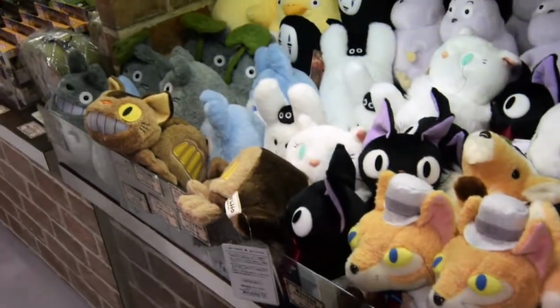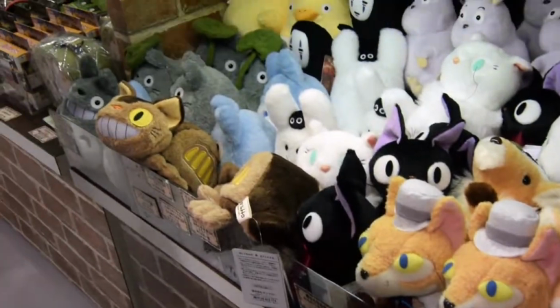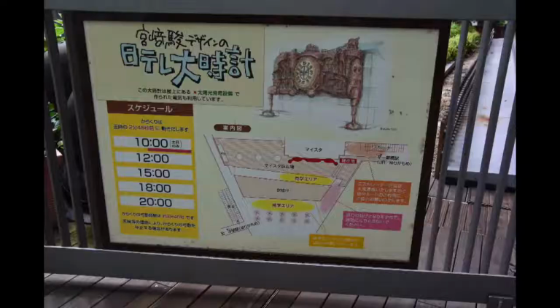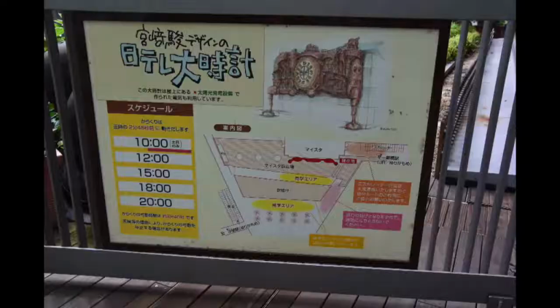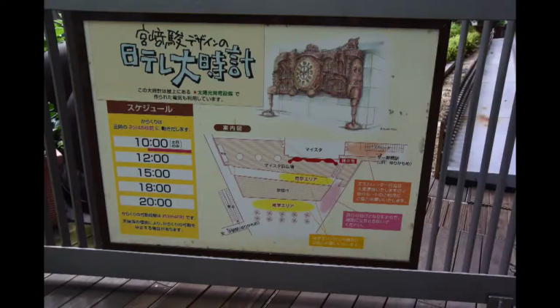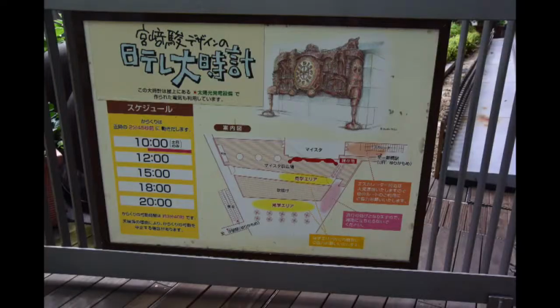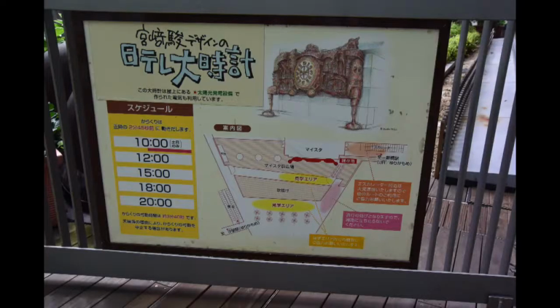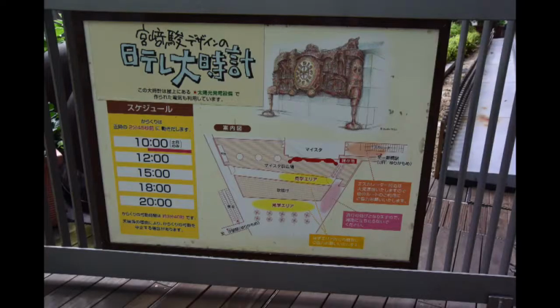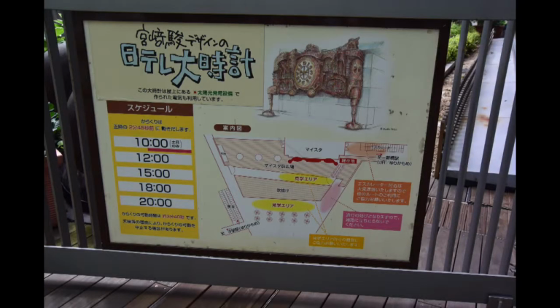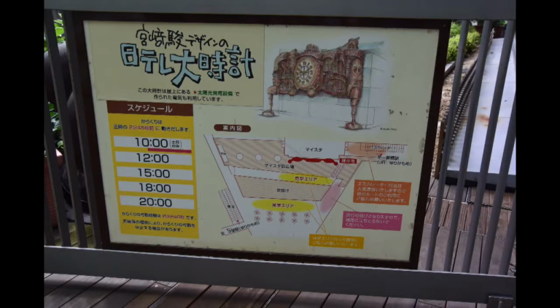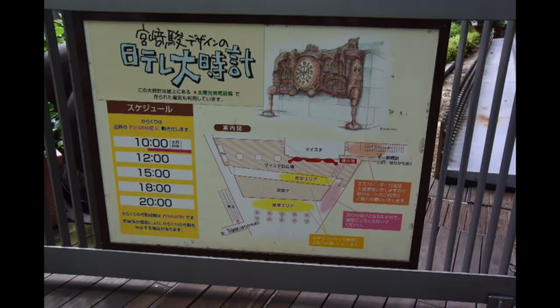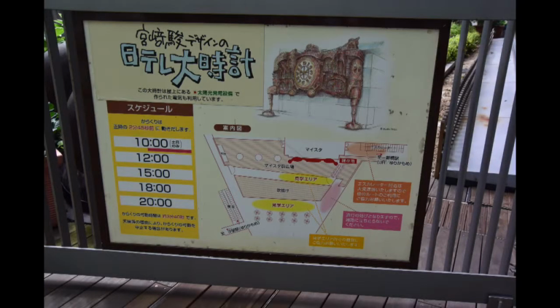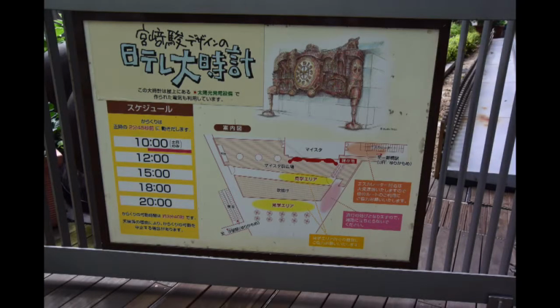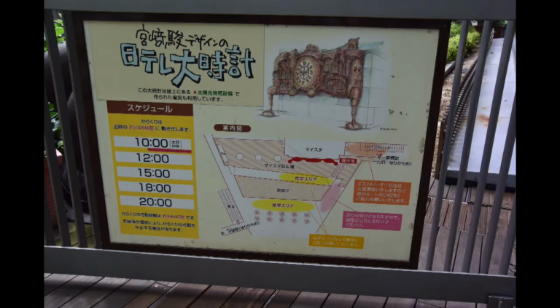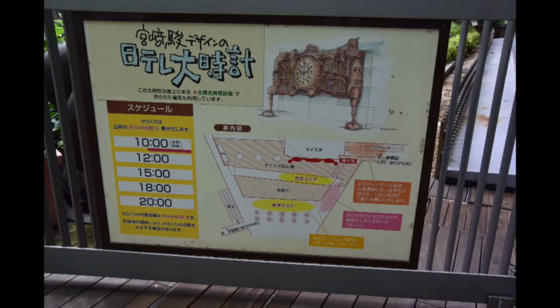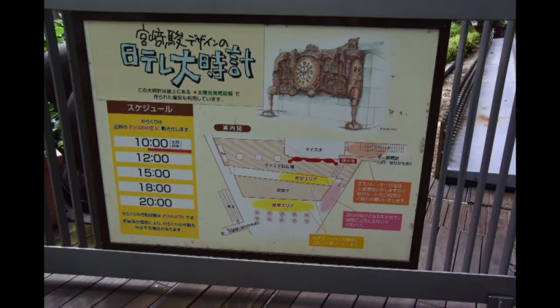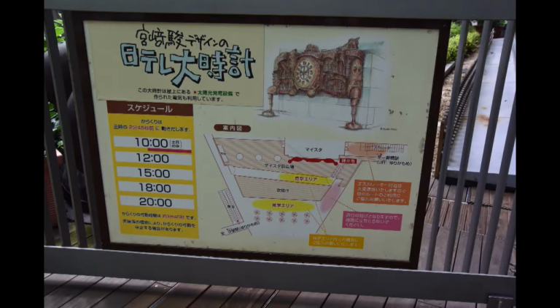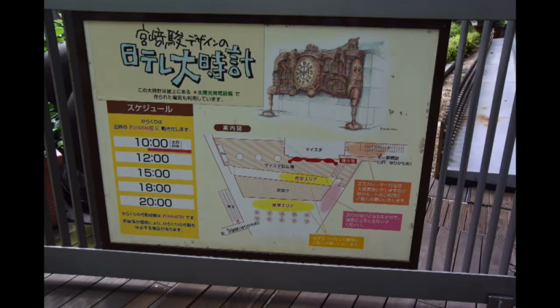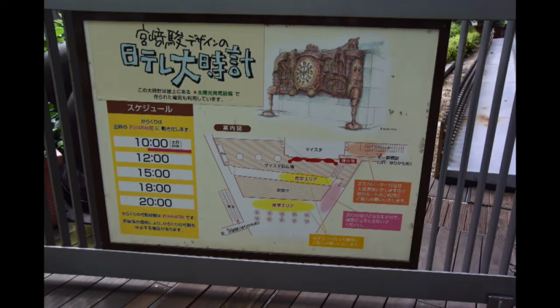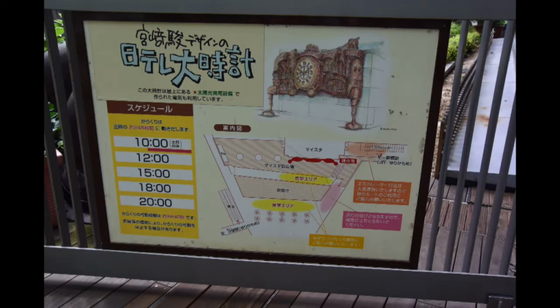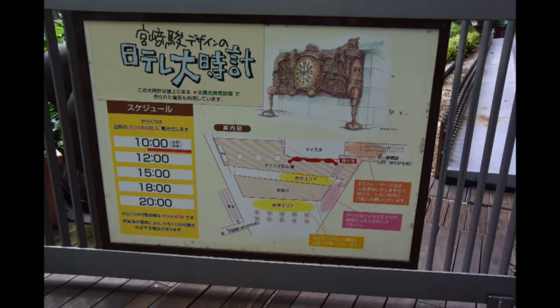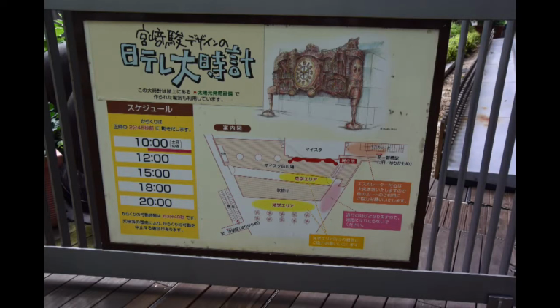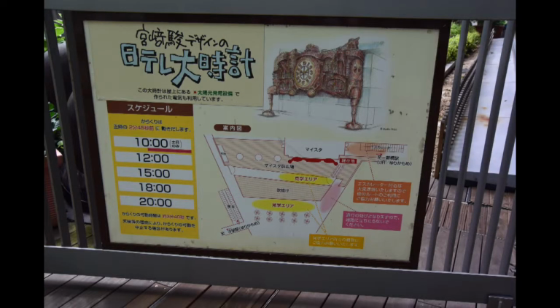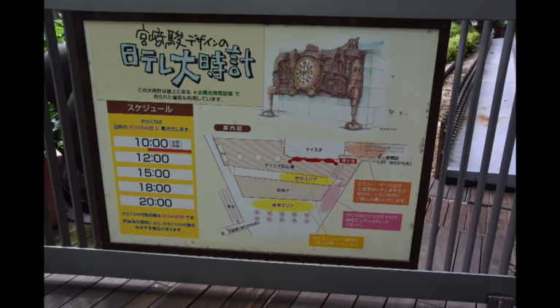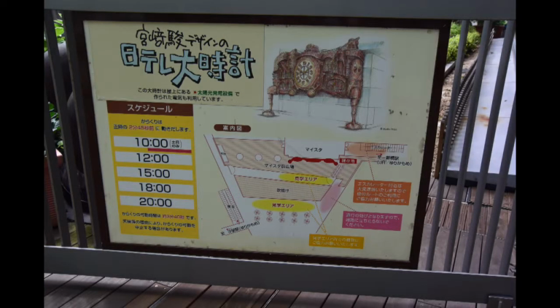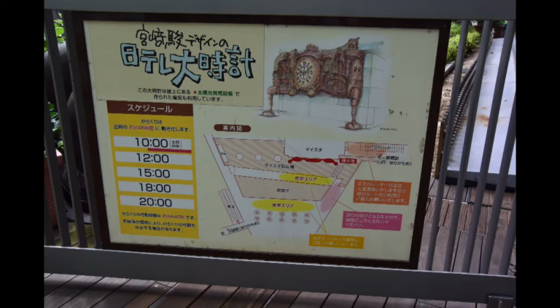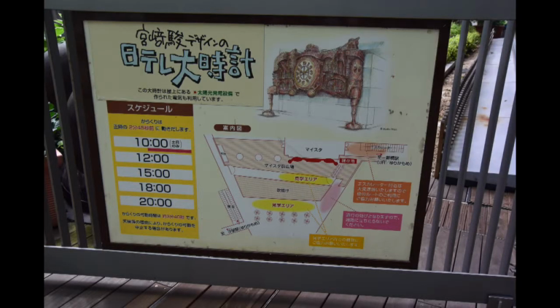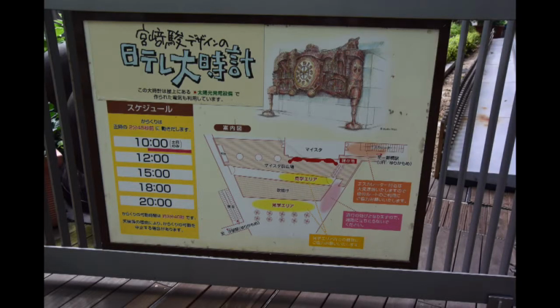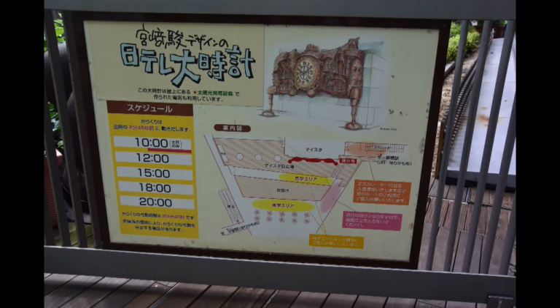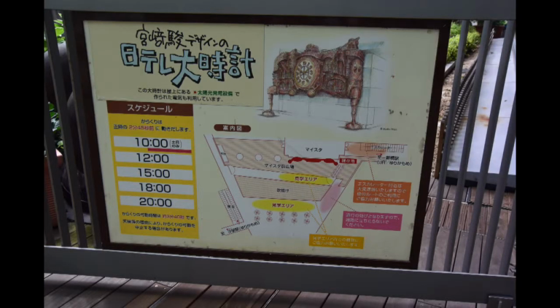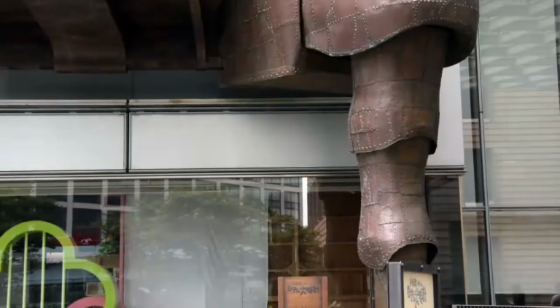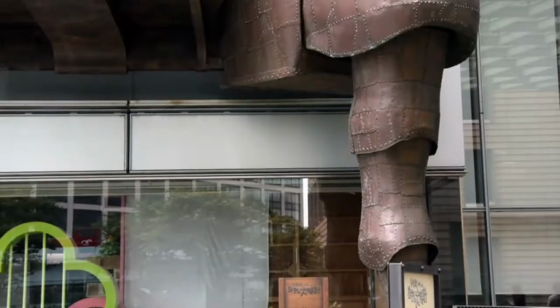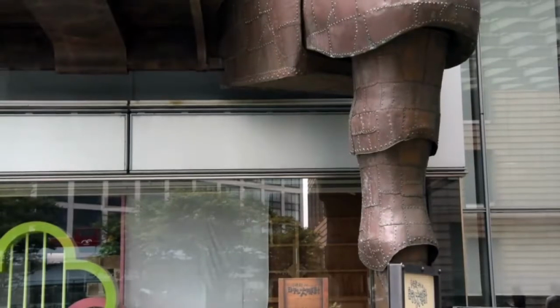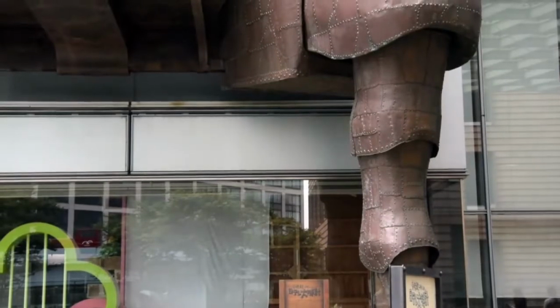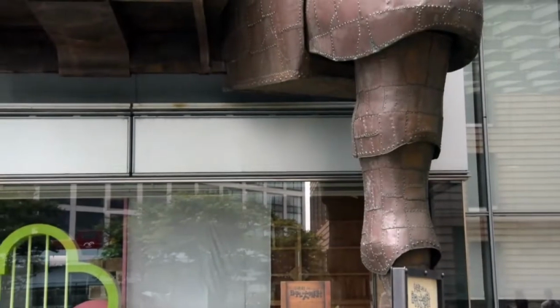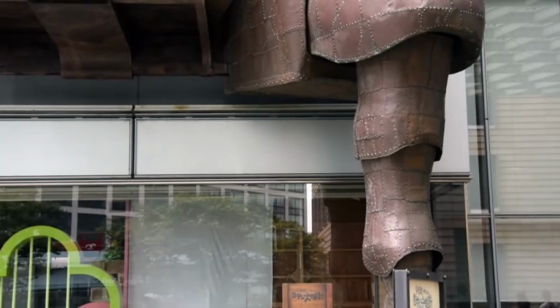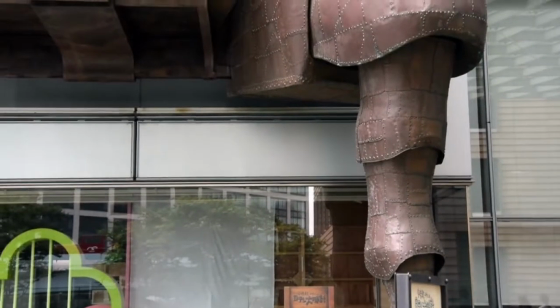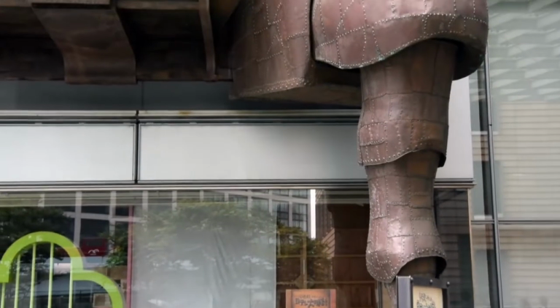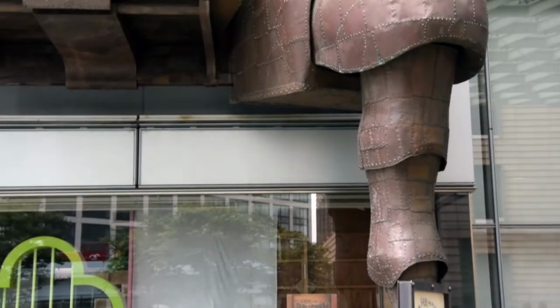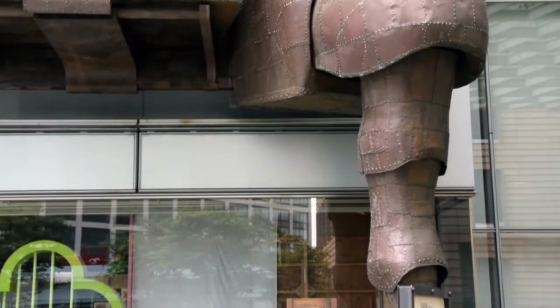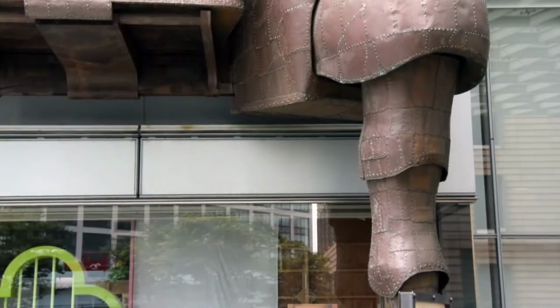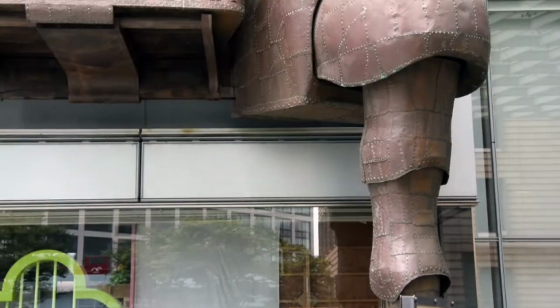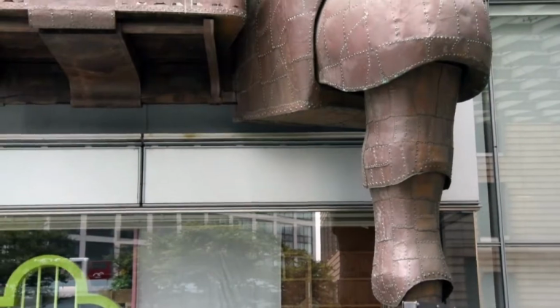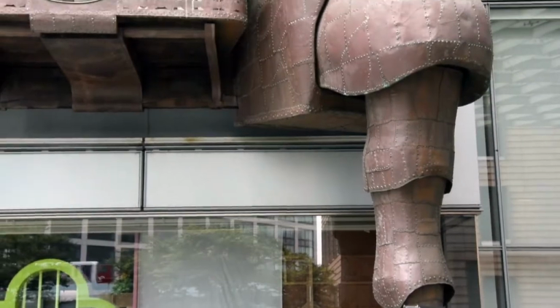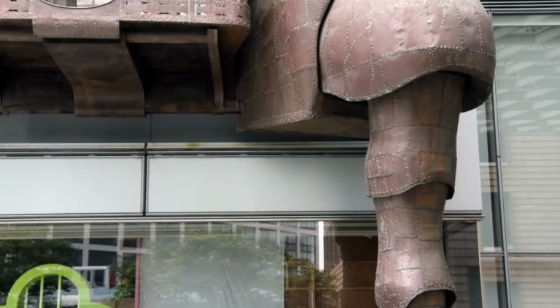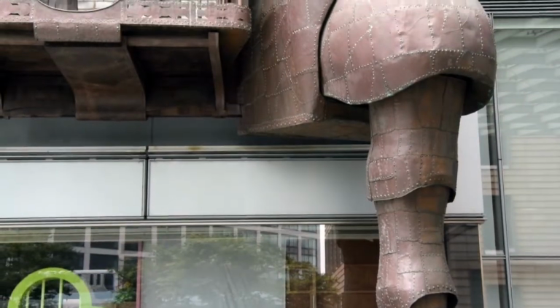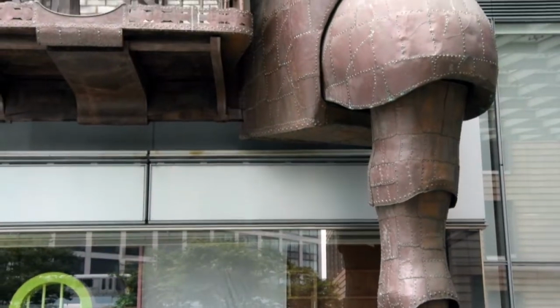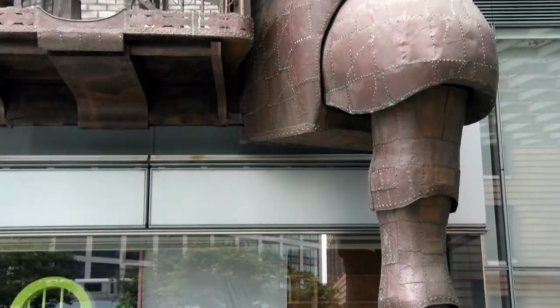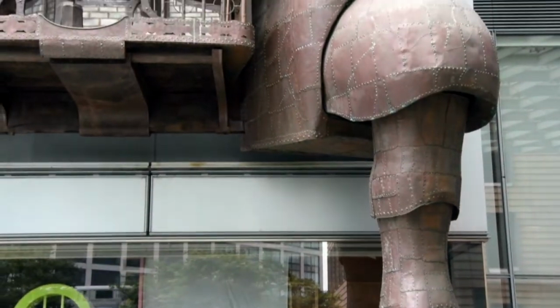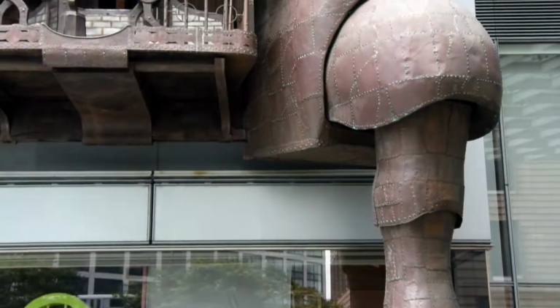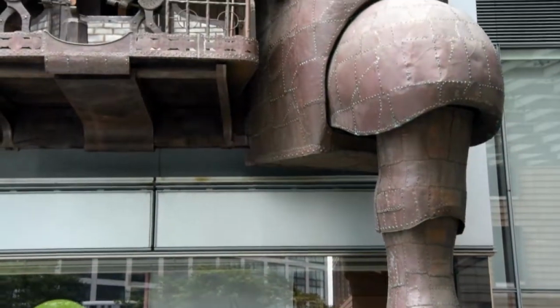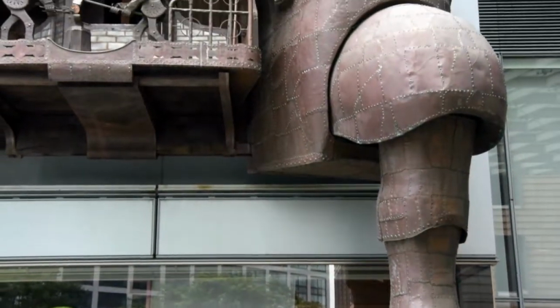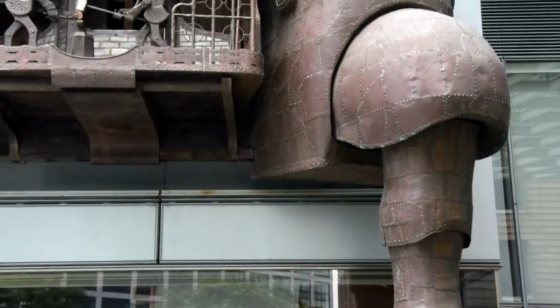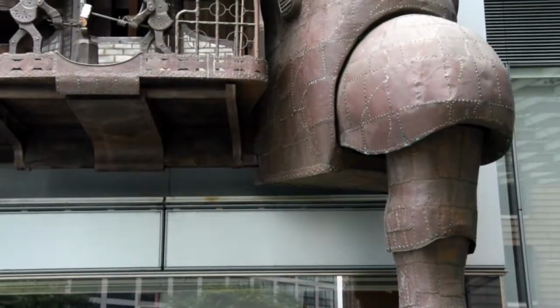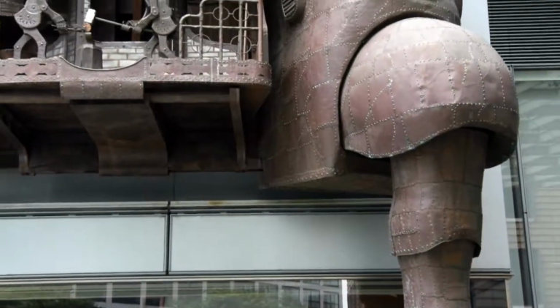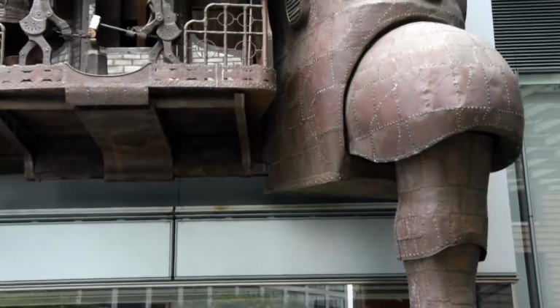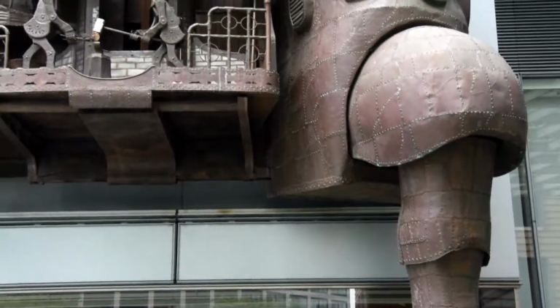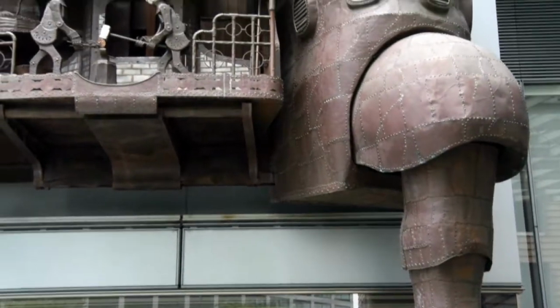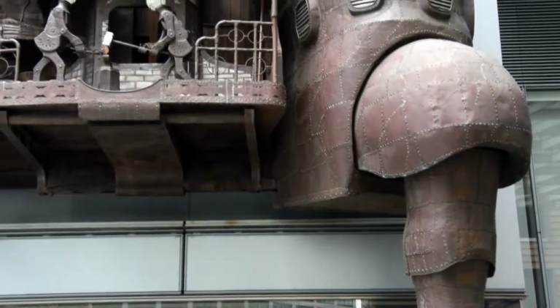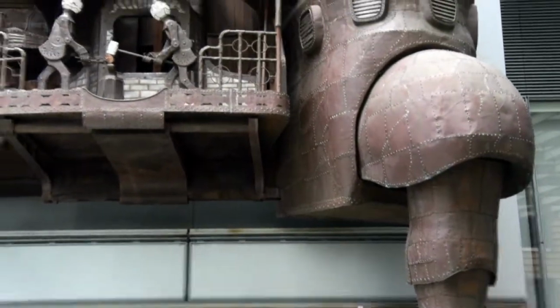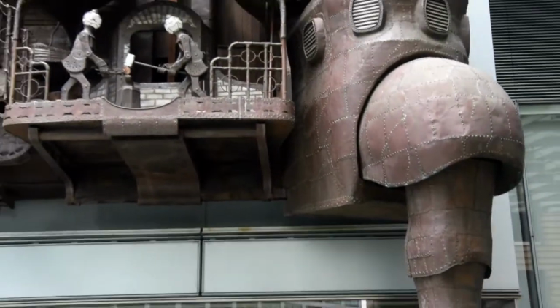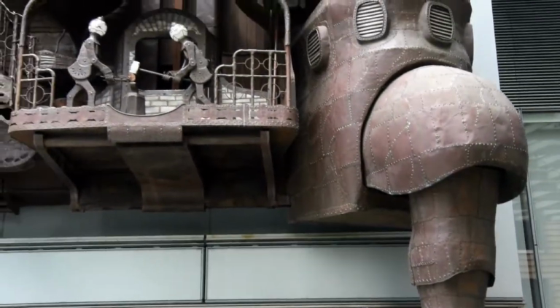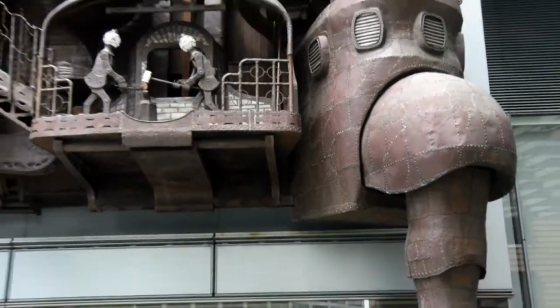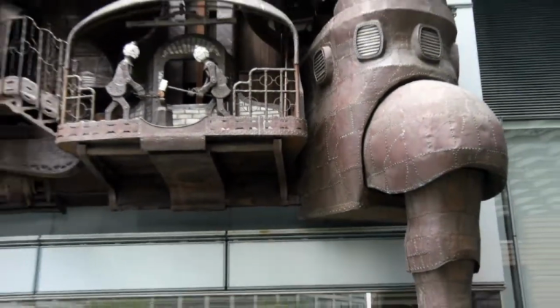The clock was inspired by Miyazaki's Howl's Moving Castle. It plays five times a day, and we were just in time for the 12 o'clock showing.